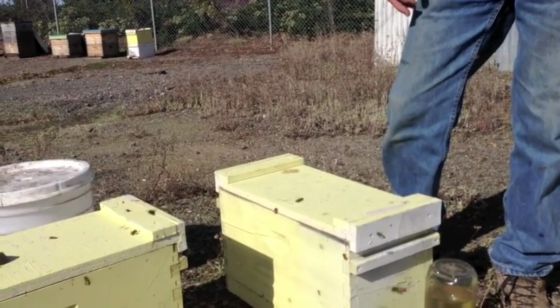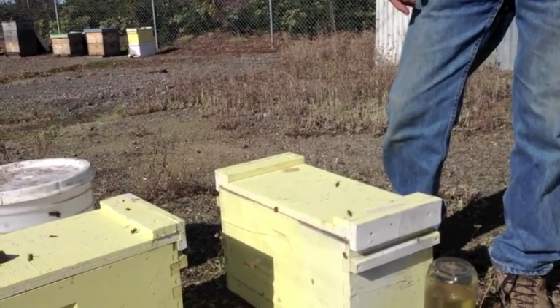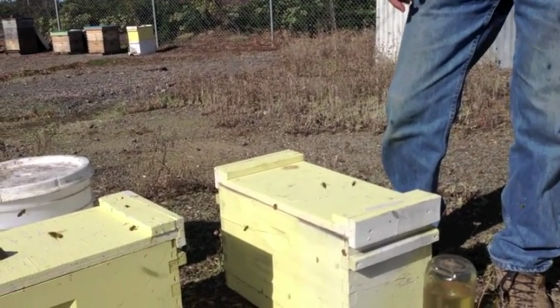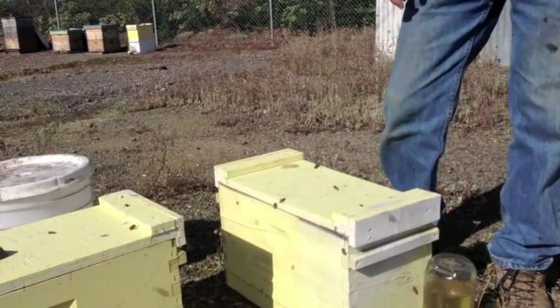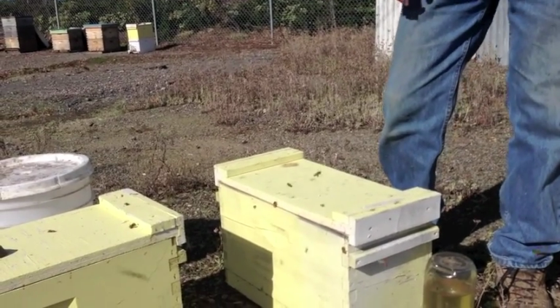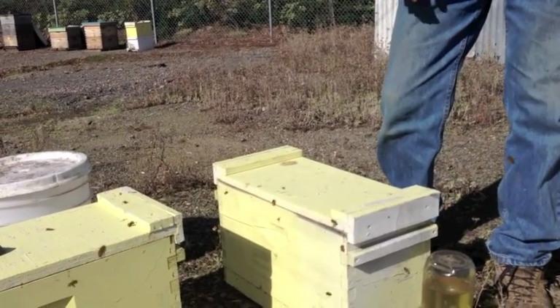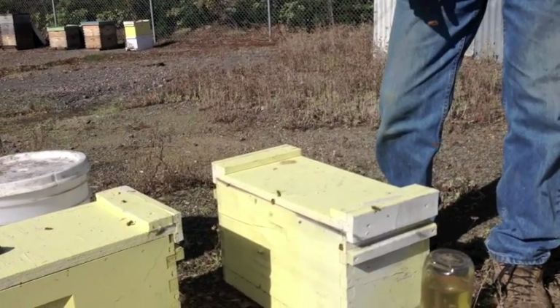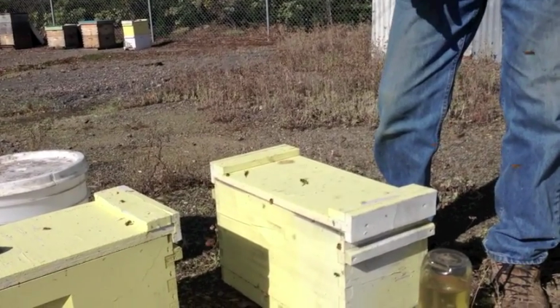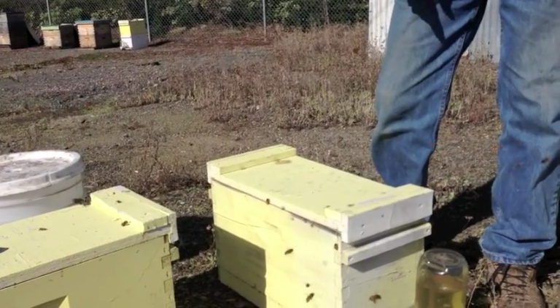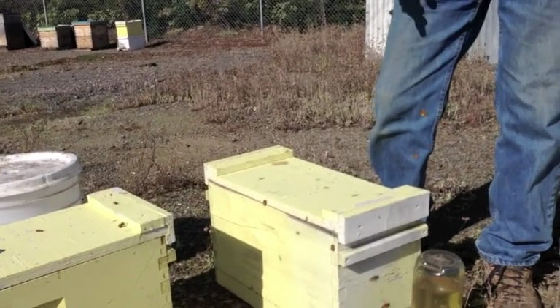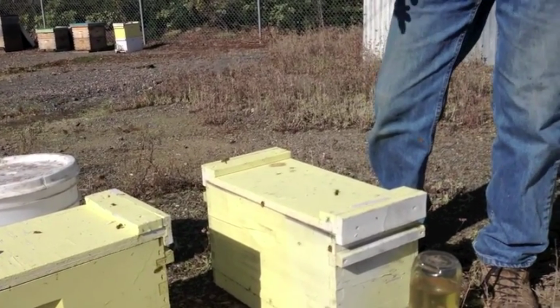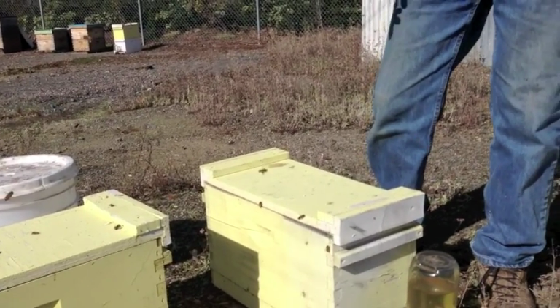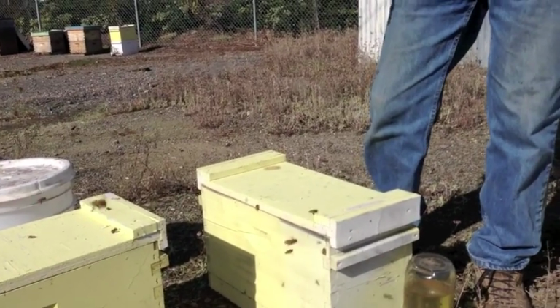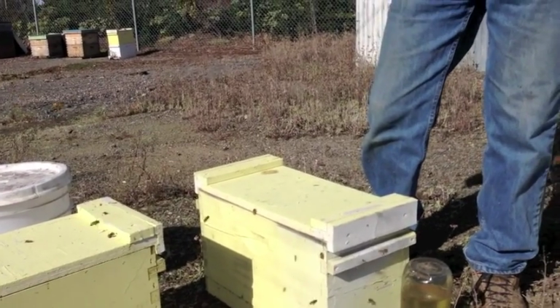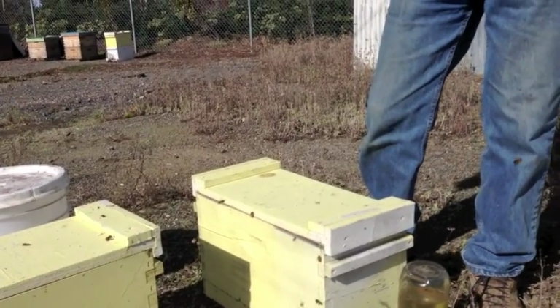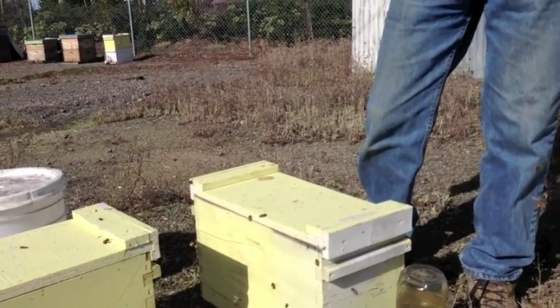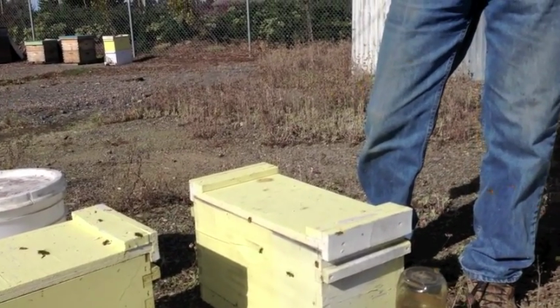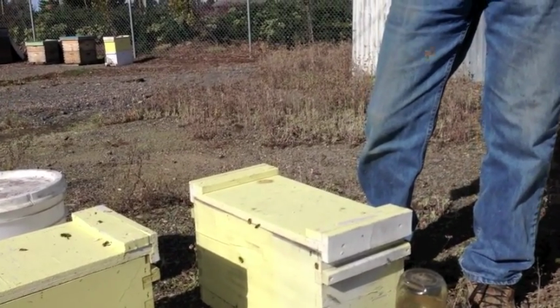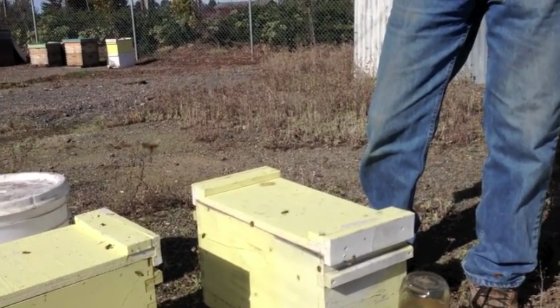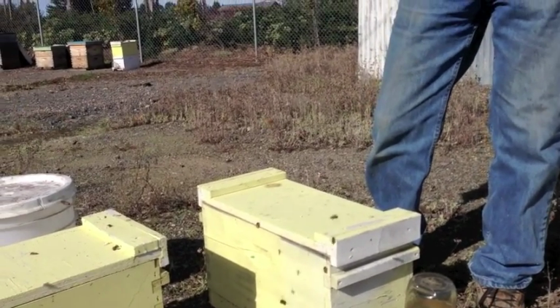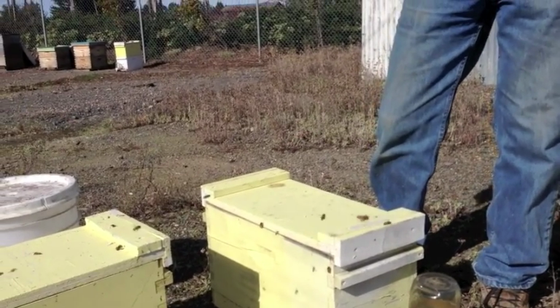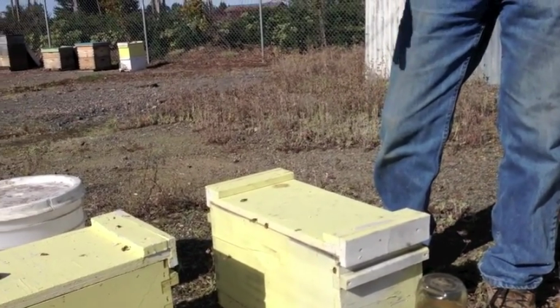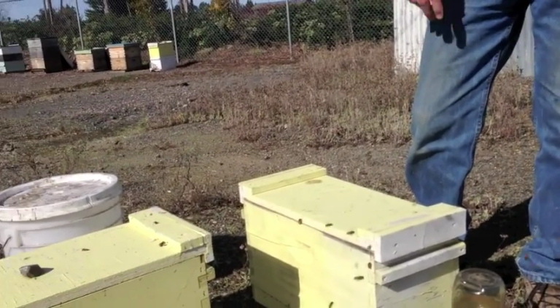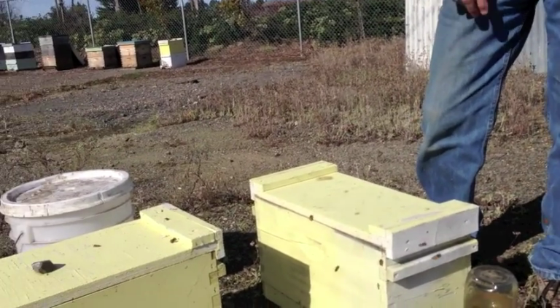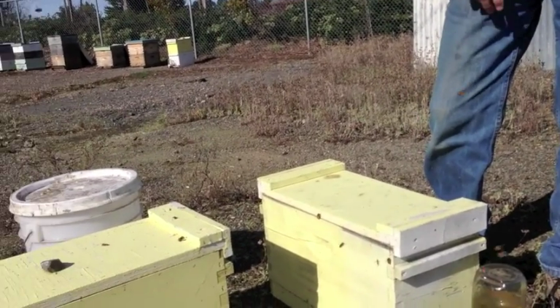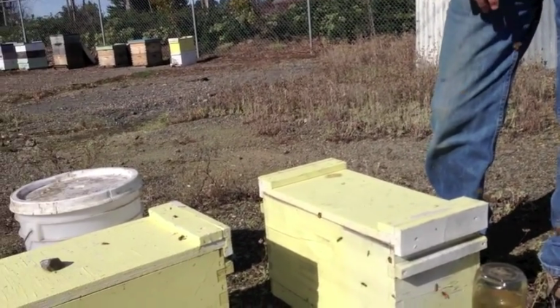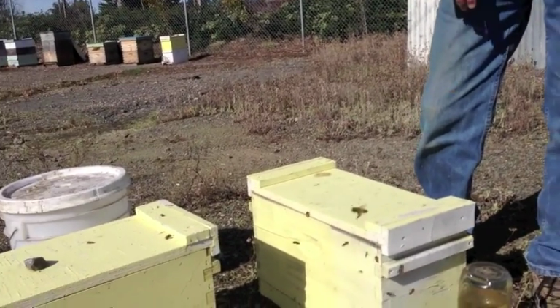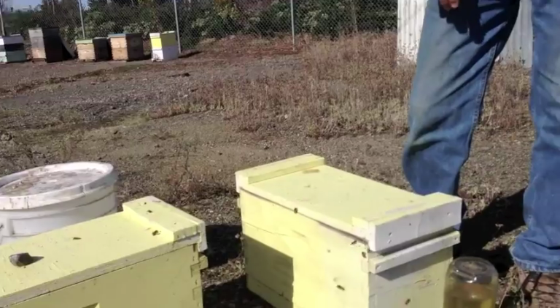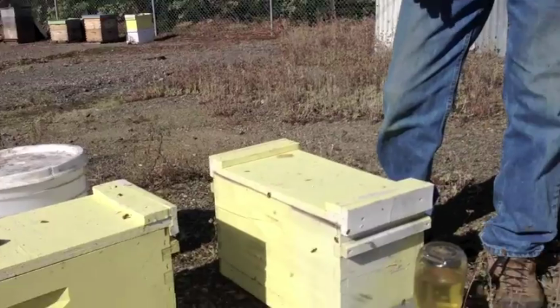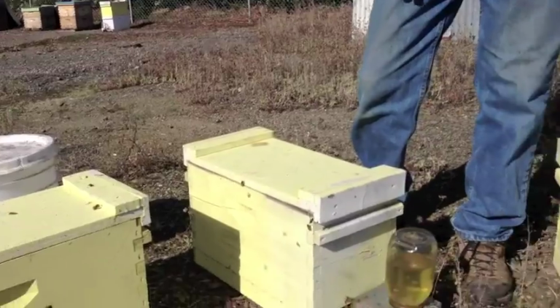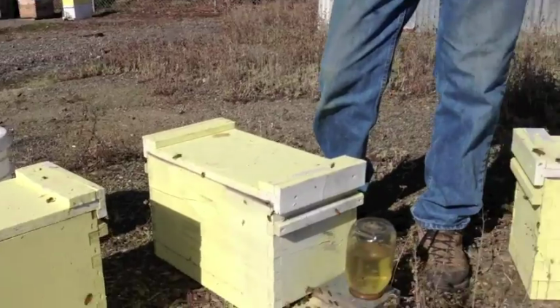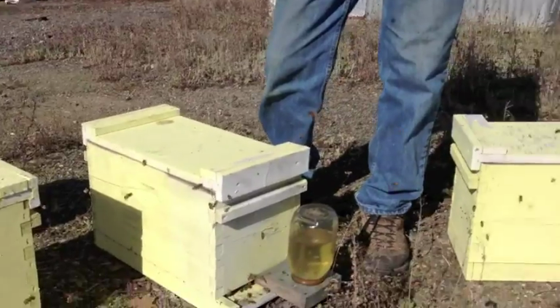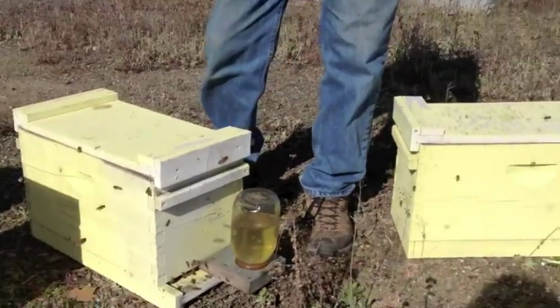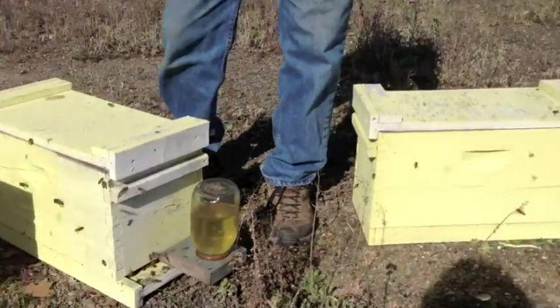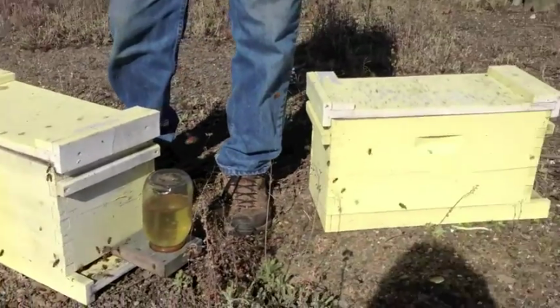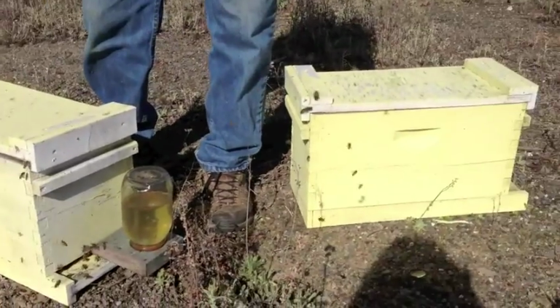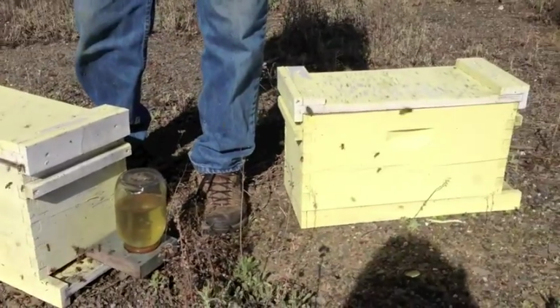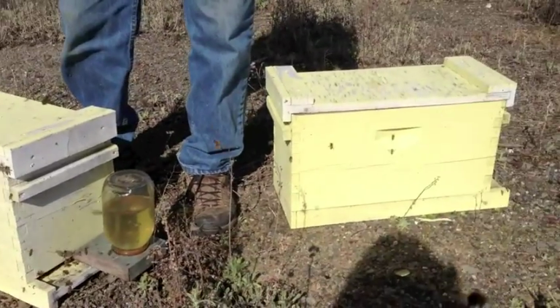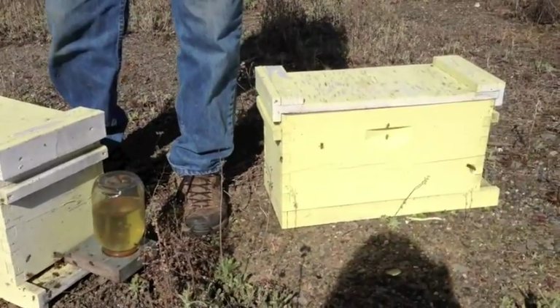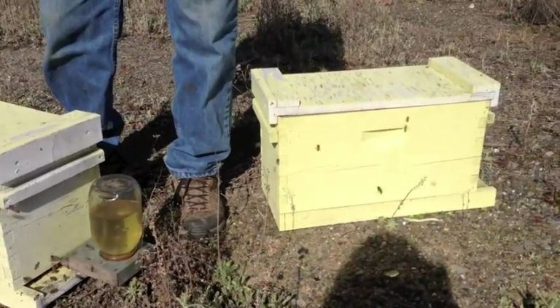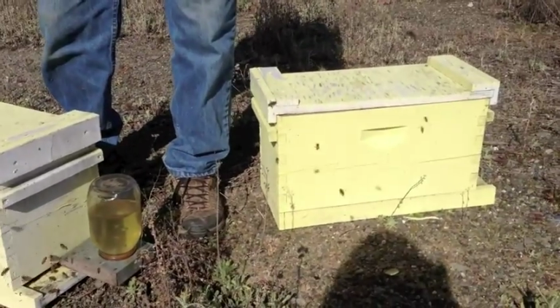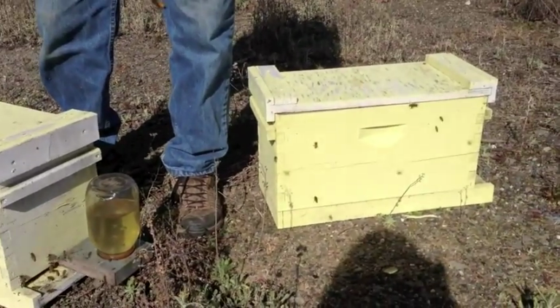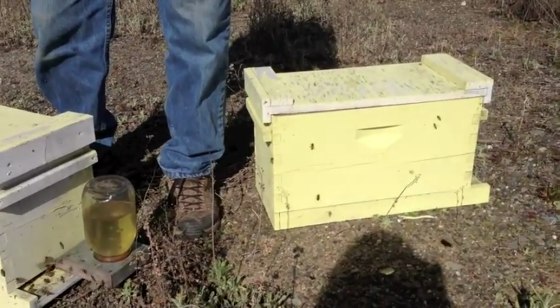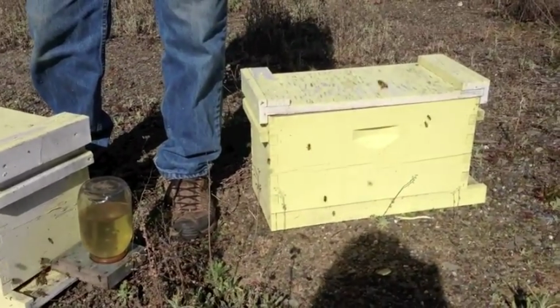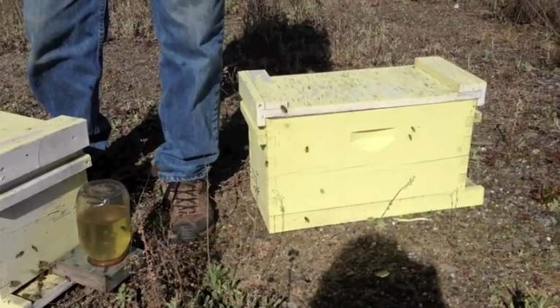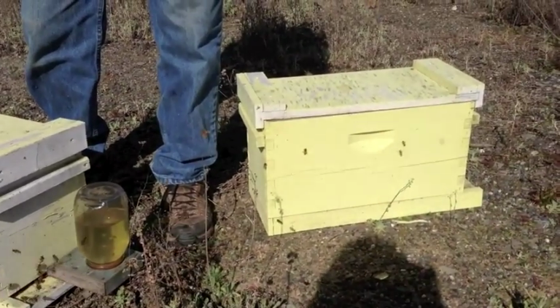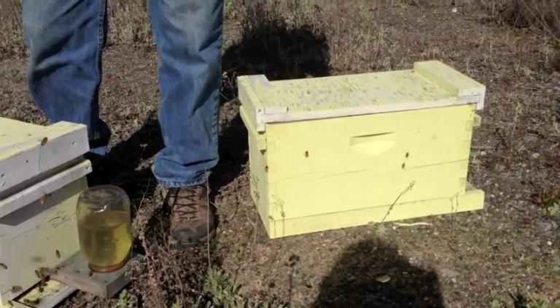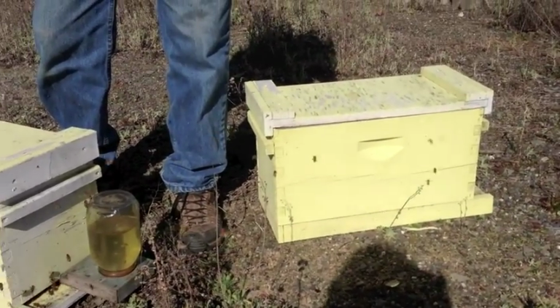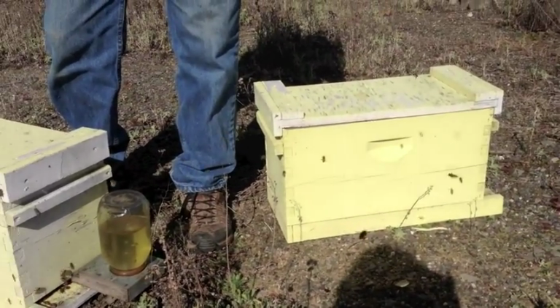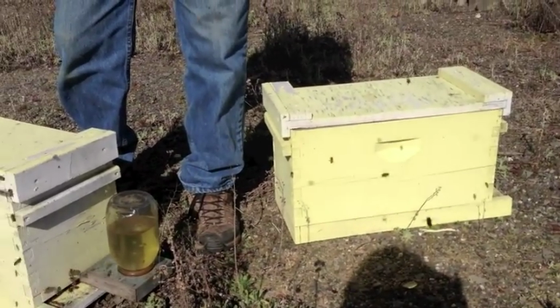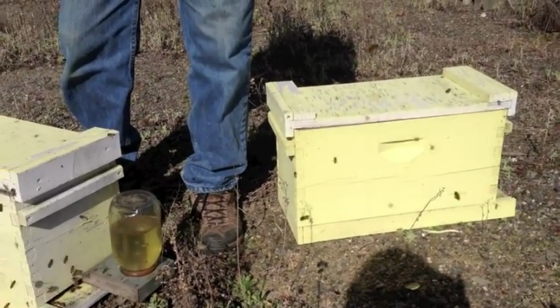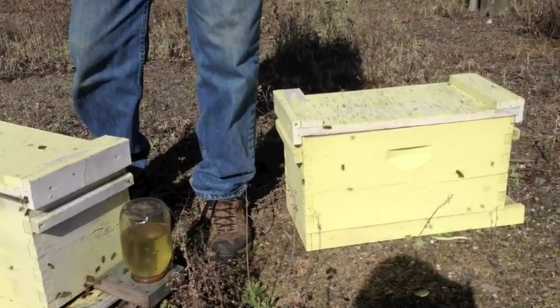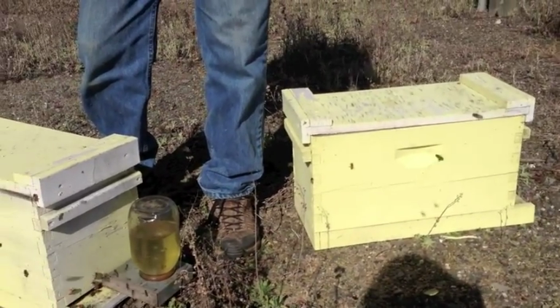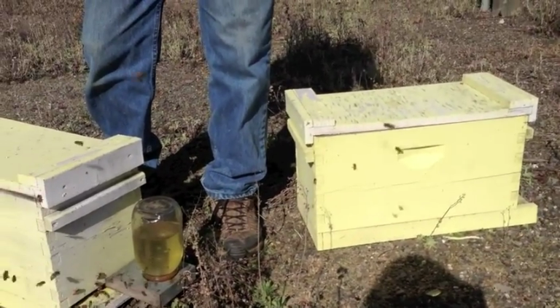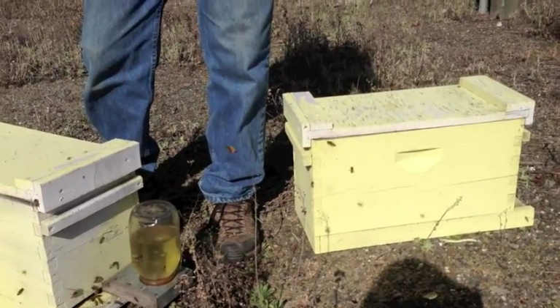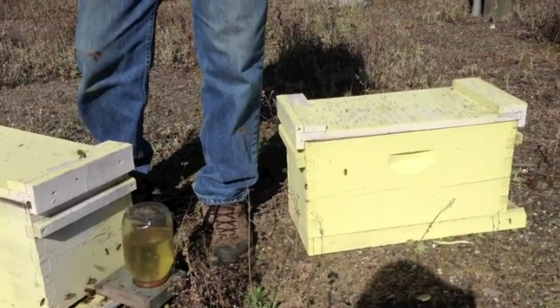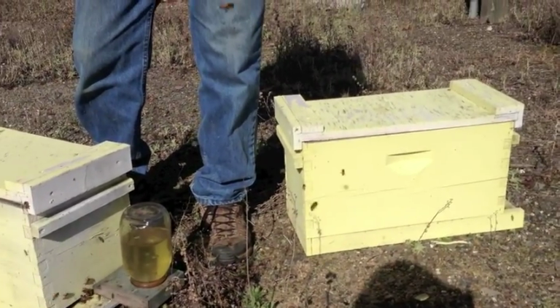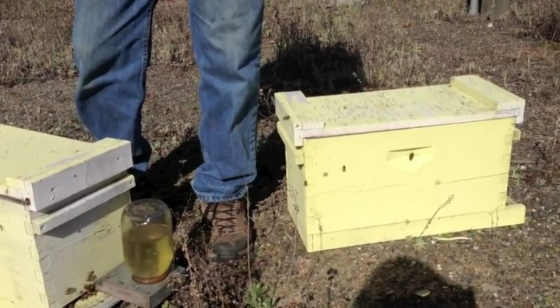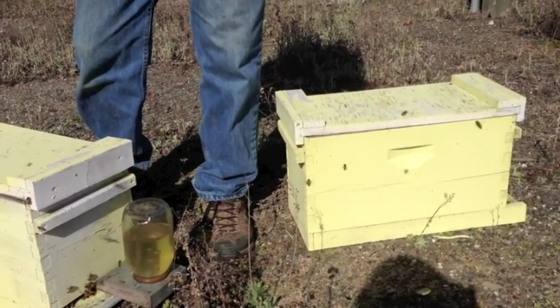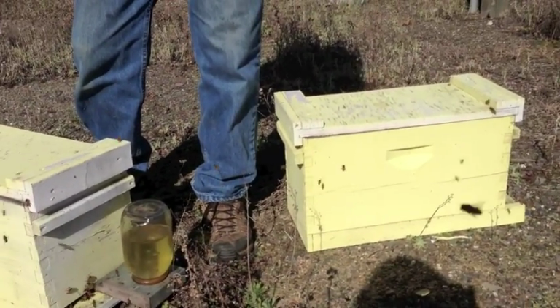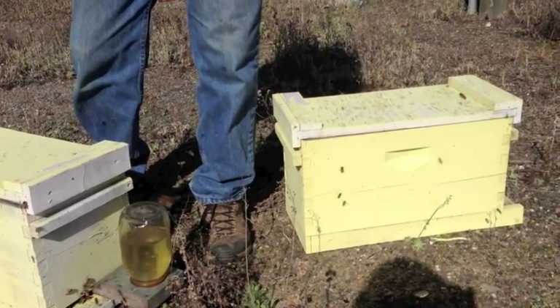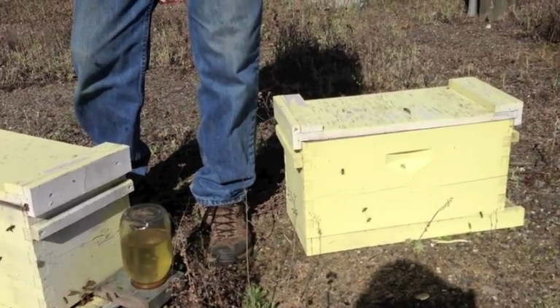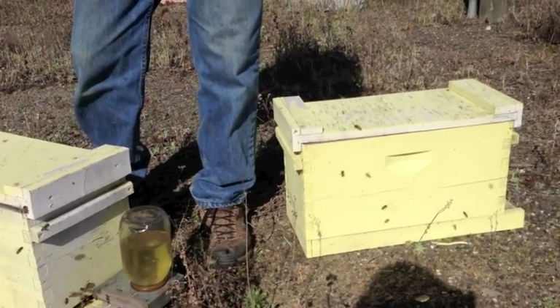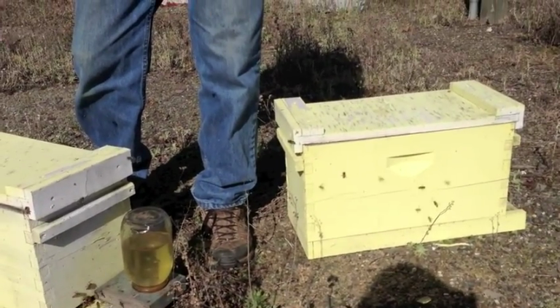These other hives — this one isn't being fed, this one is not. This one has enough stores, they're heavy. Without even opening, I know they have plenty of food.